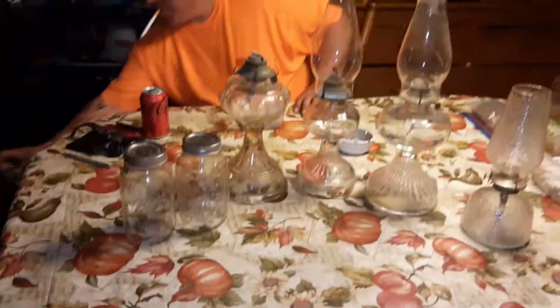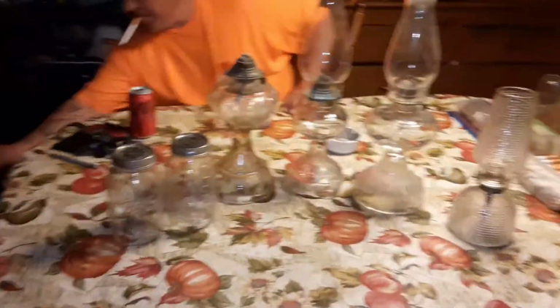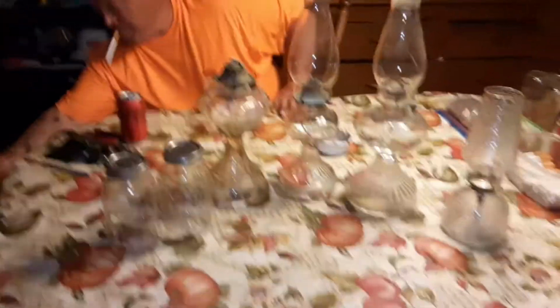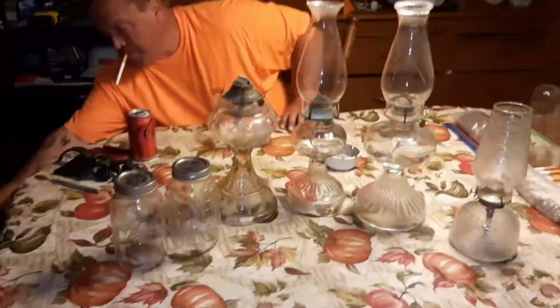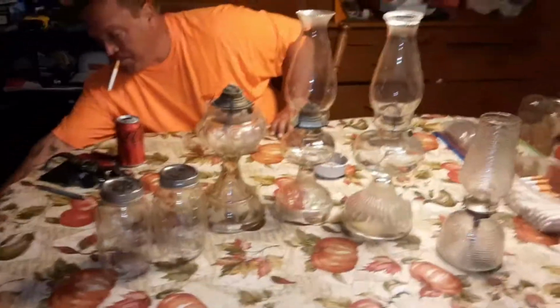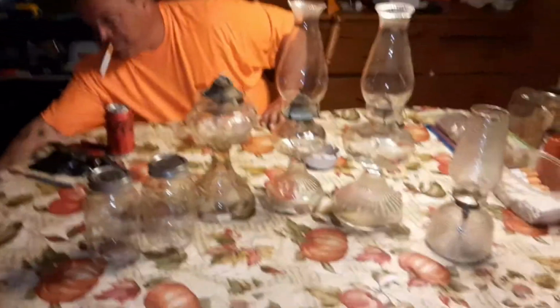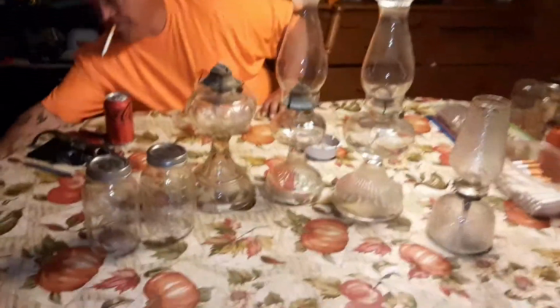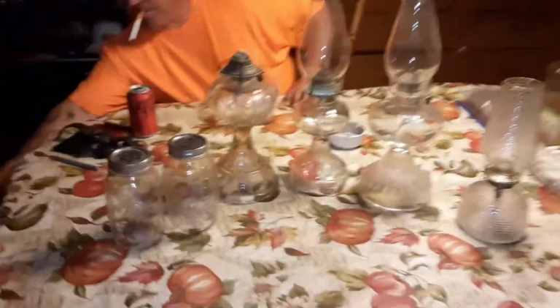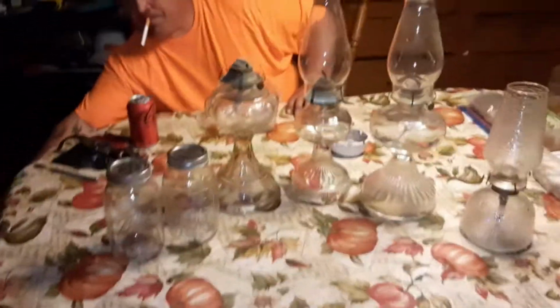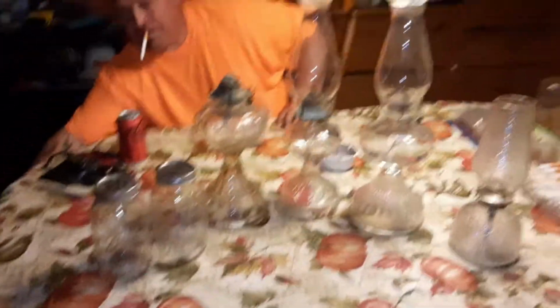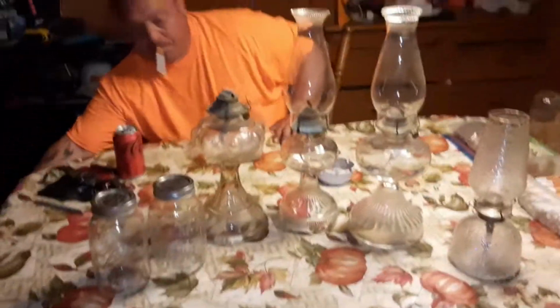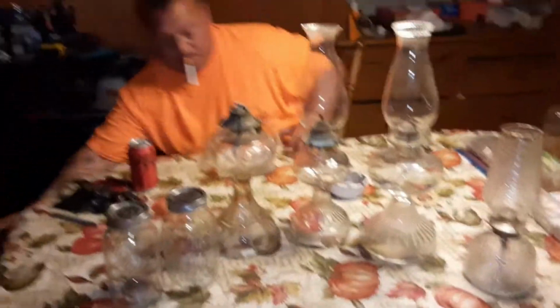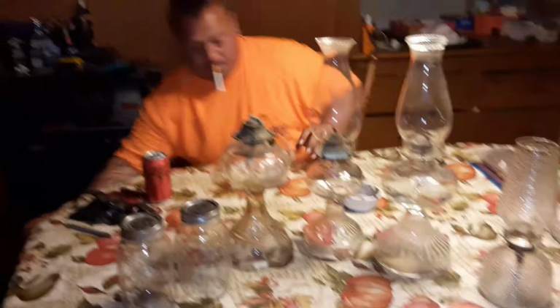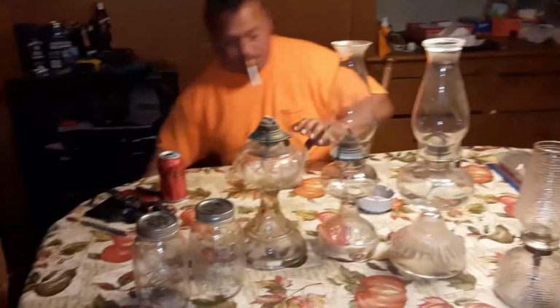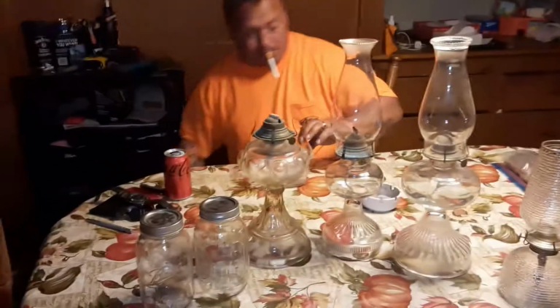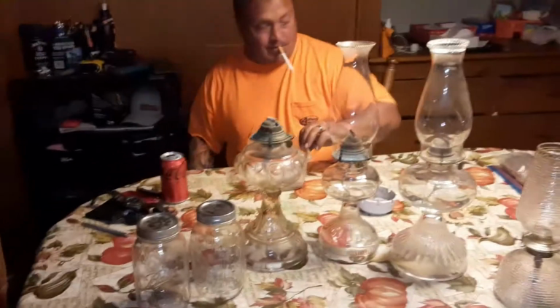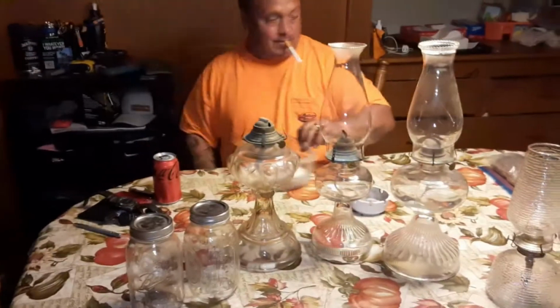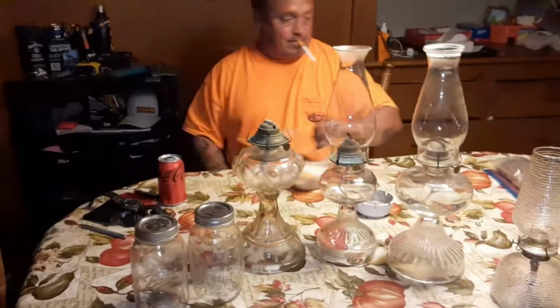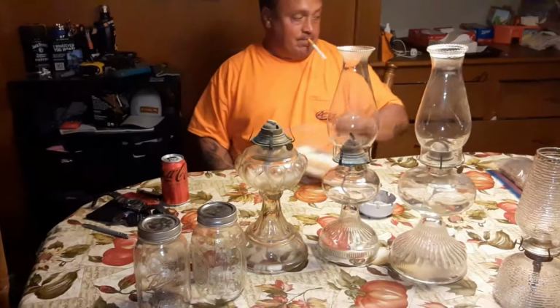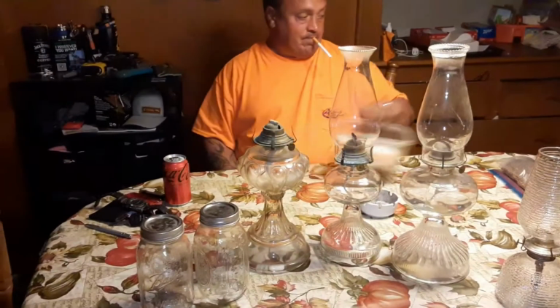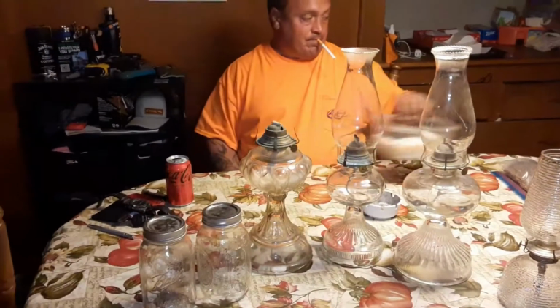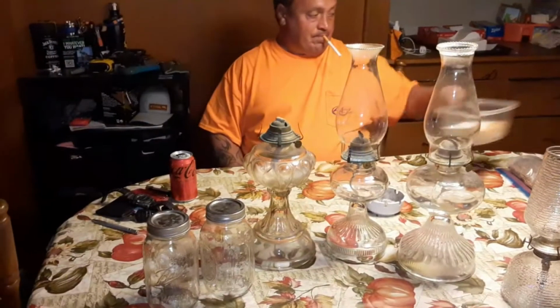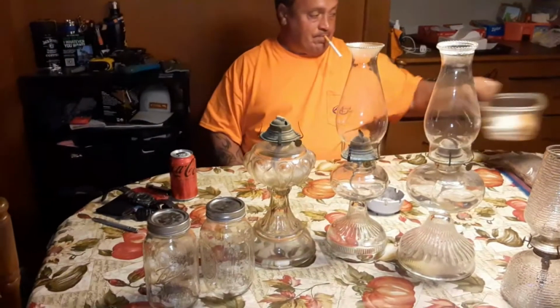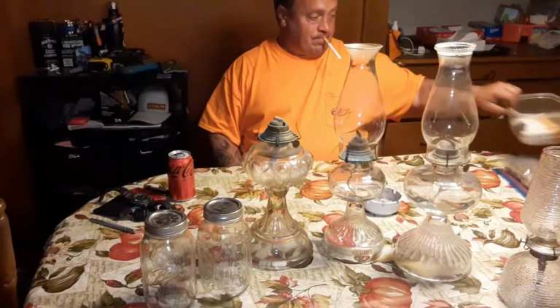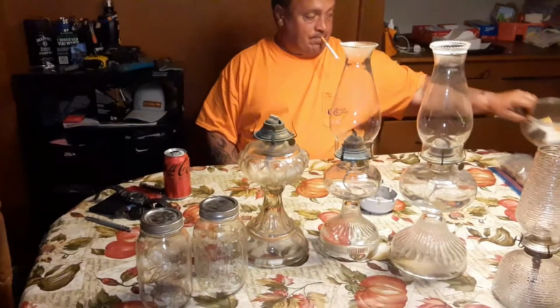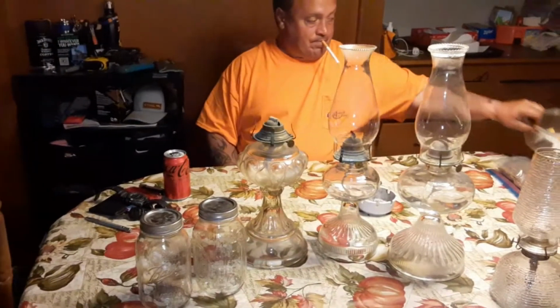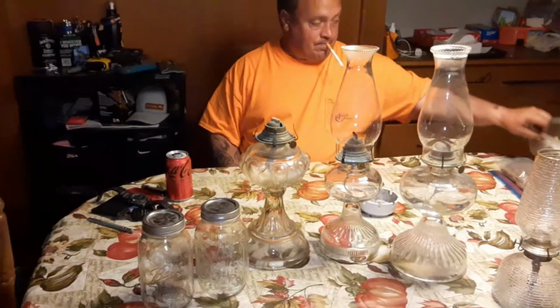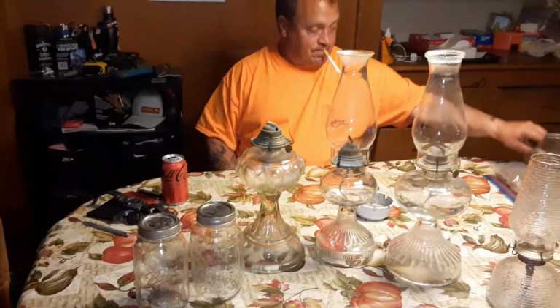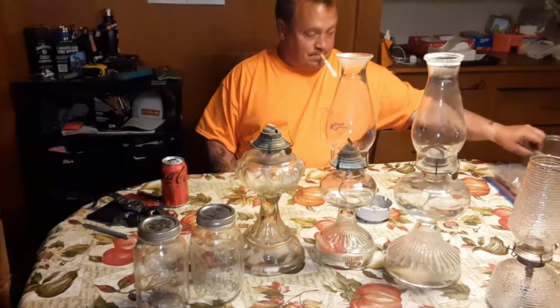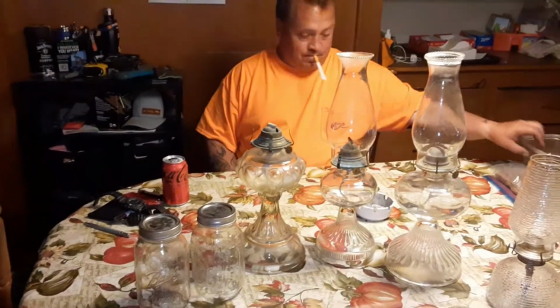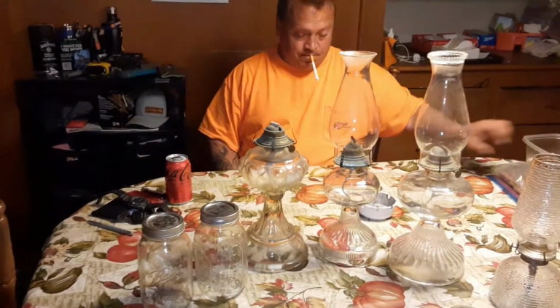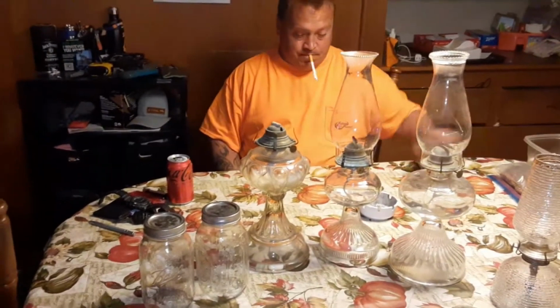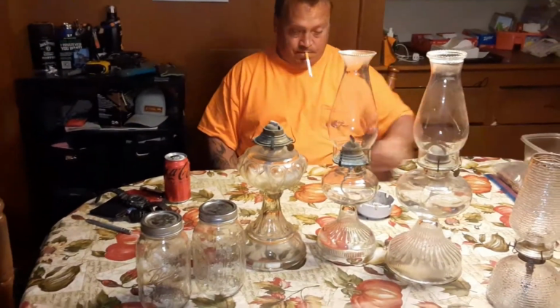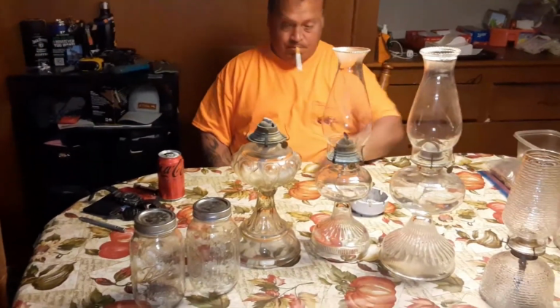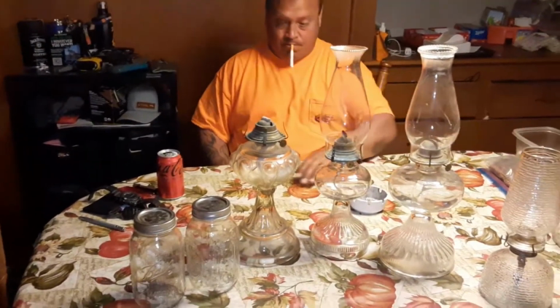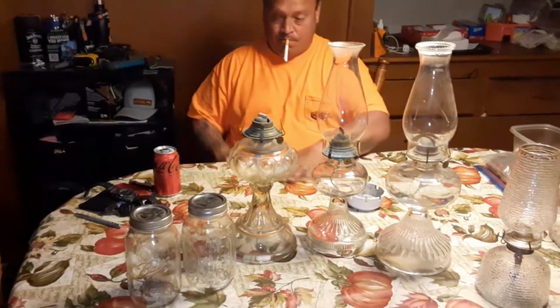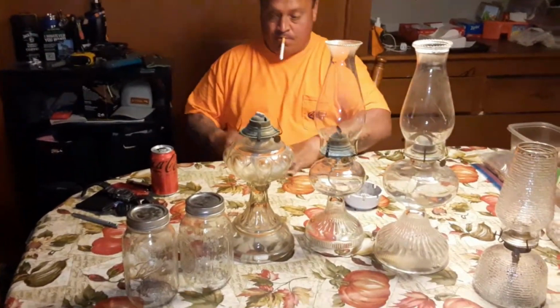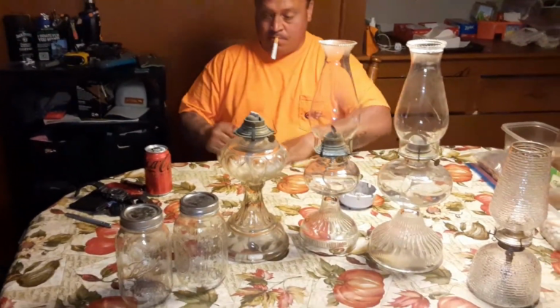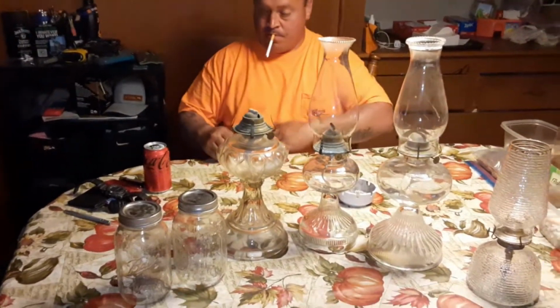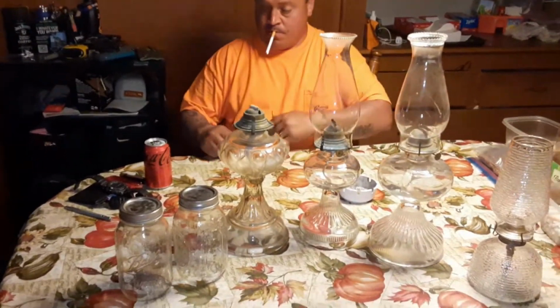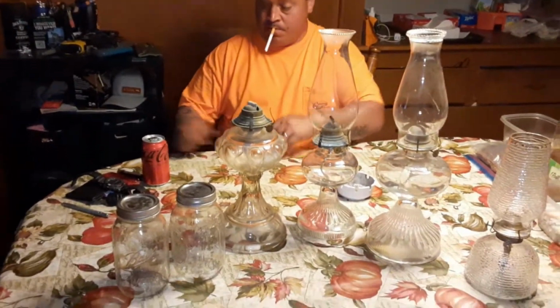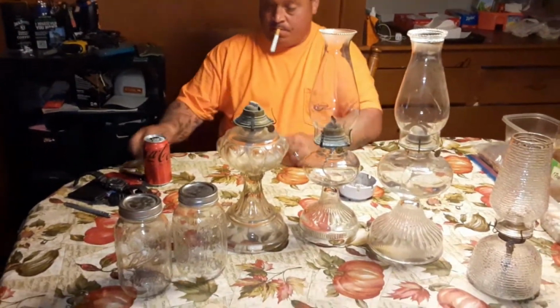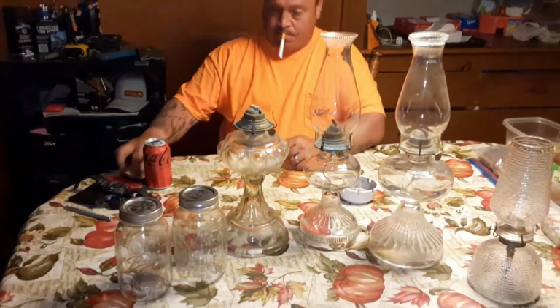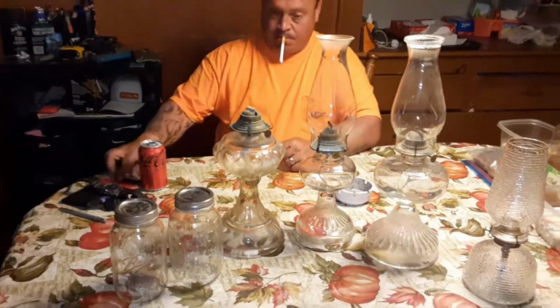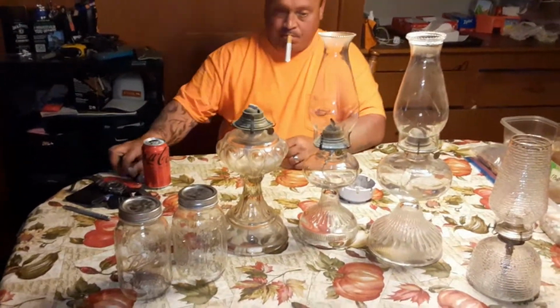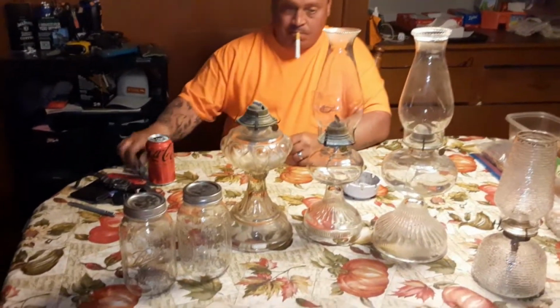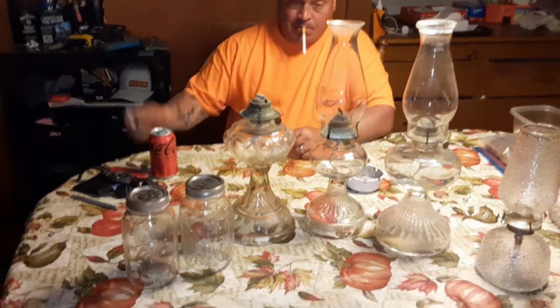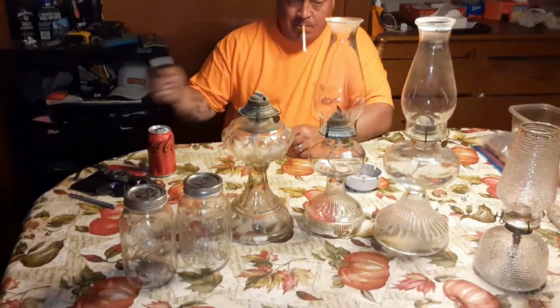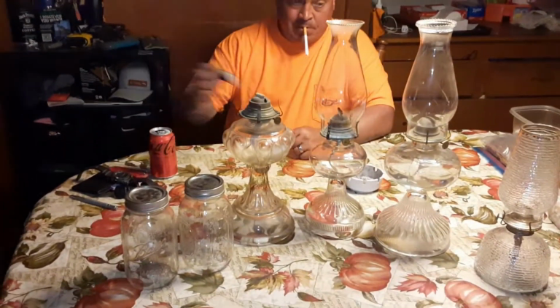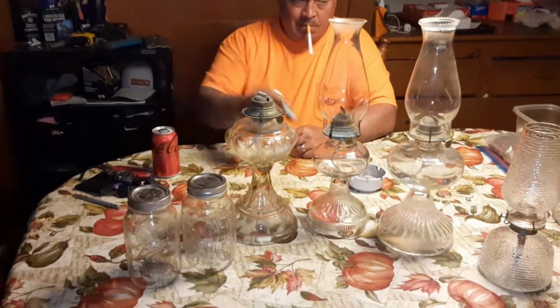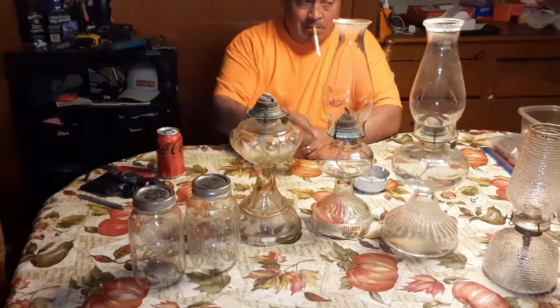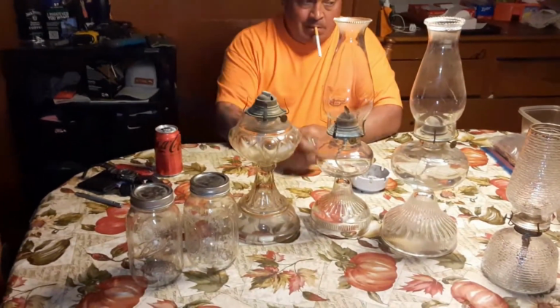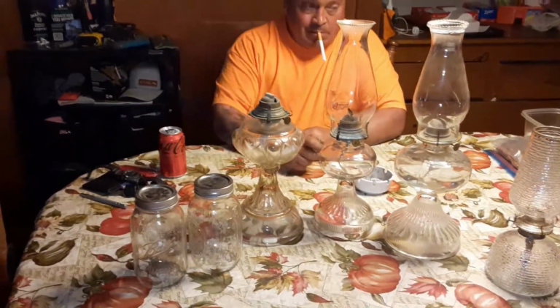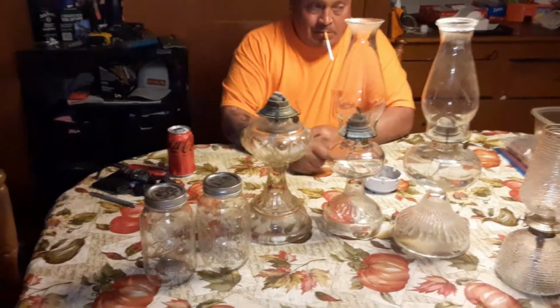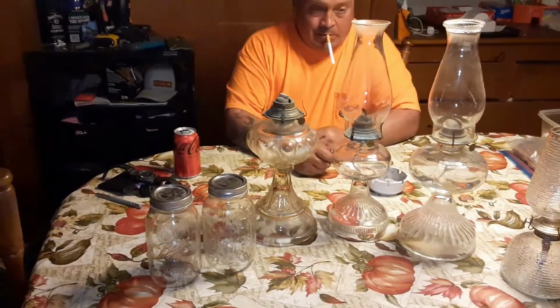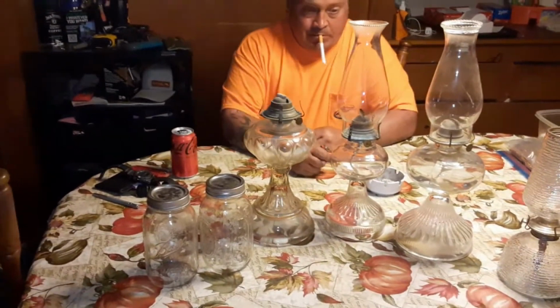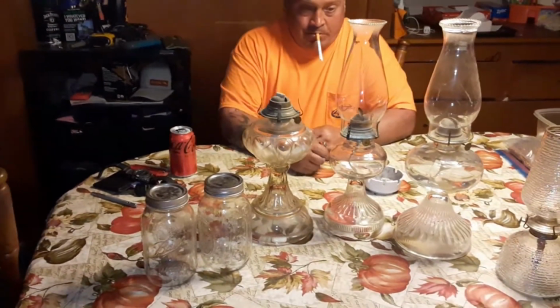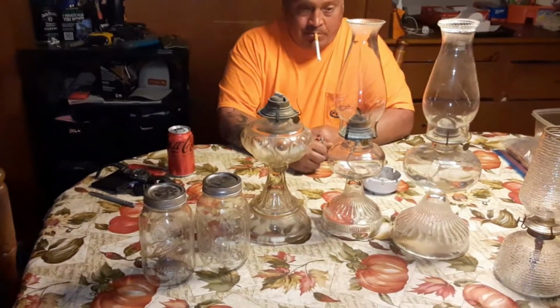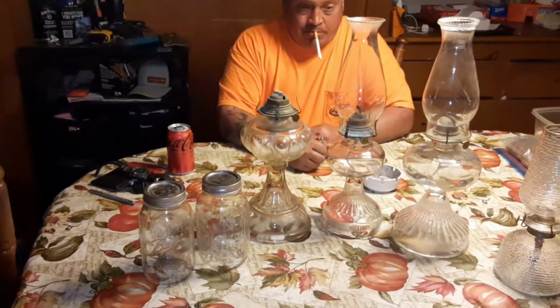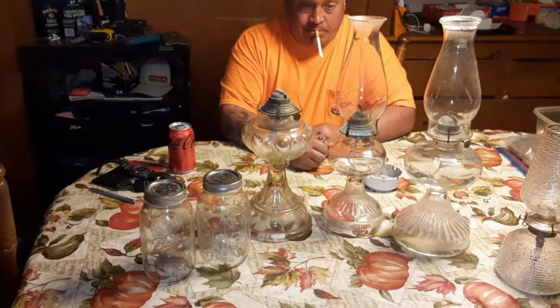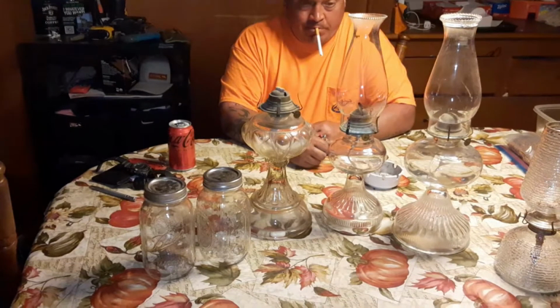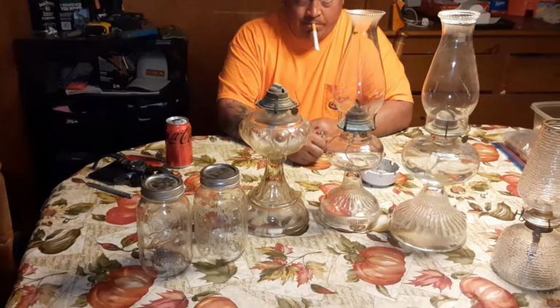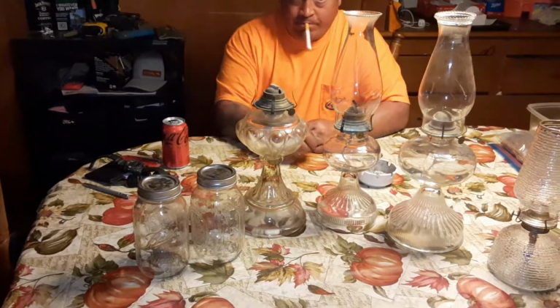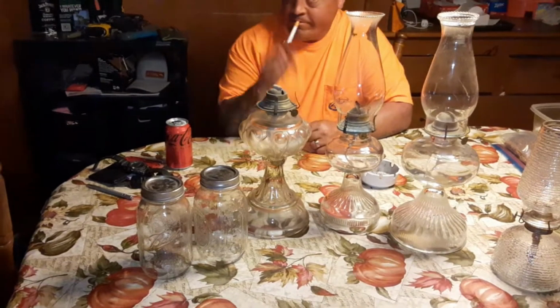Hit up your yard sales, guys, because you never know what you're going to find.